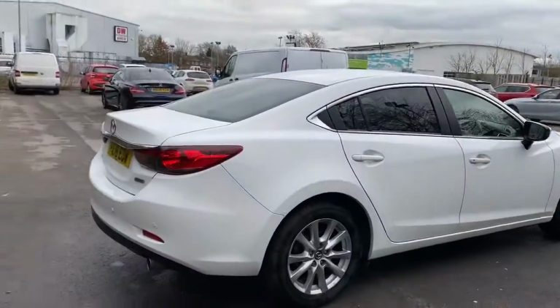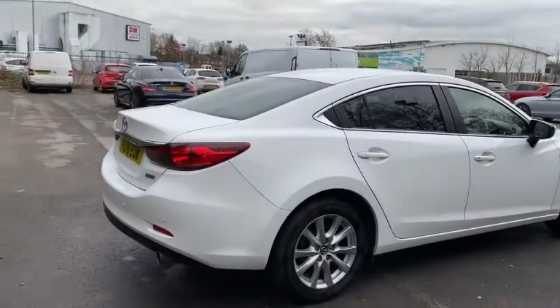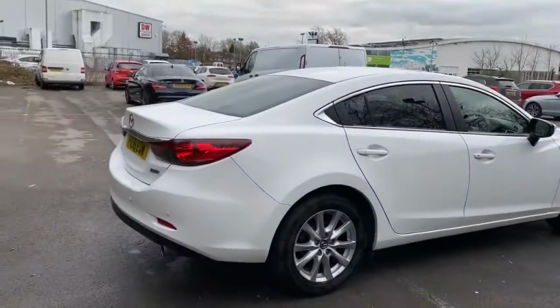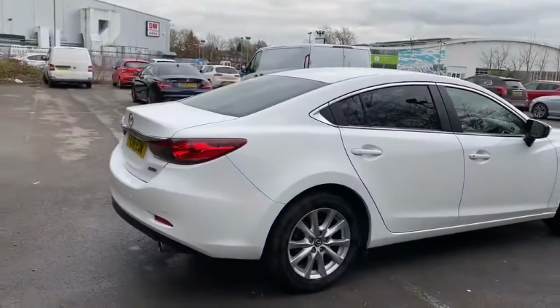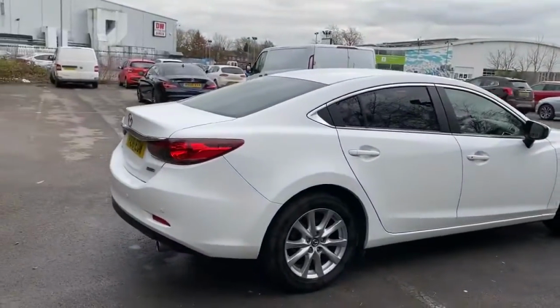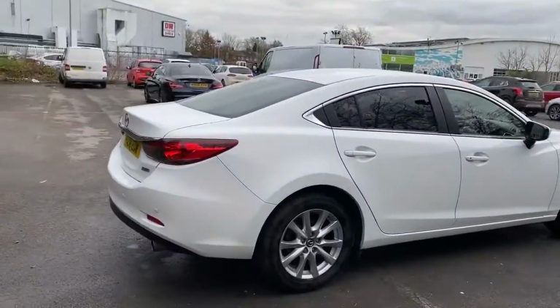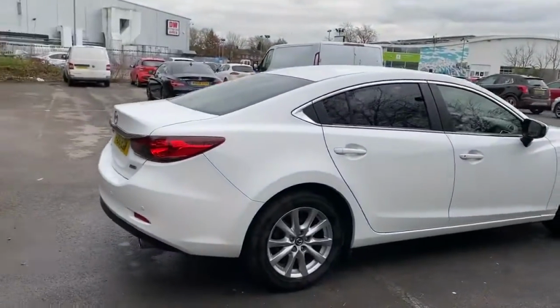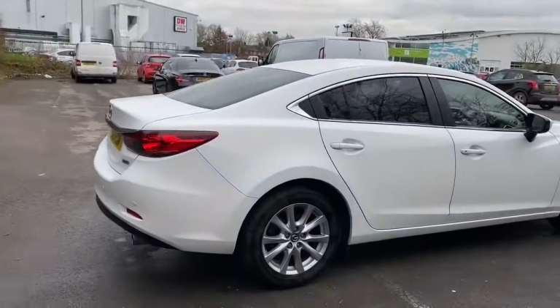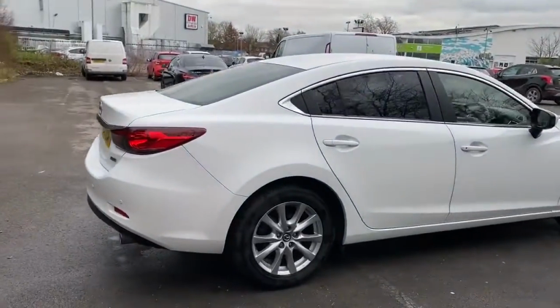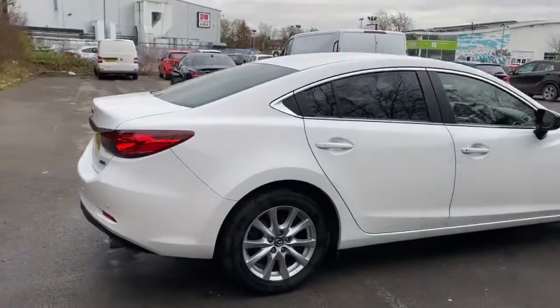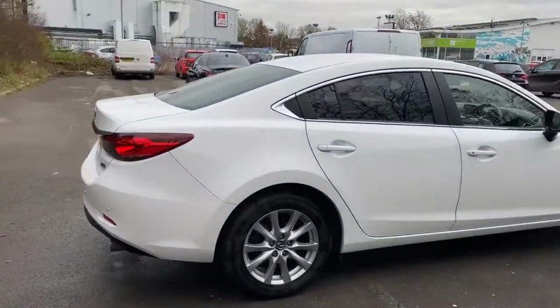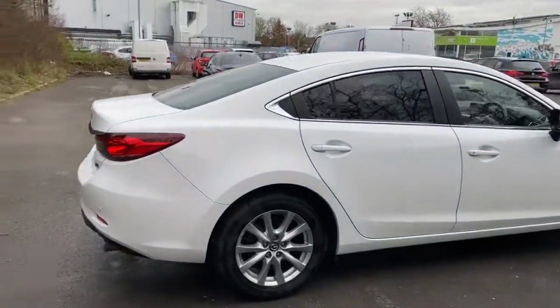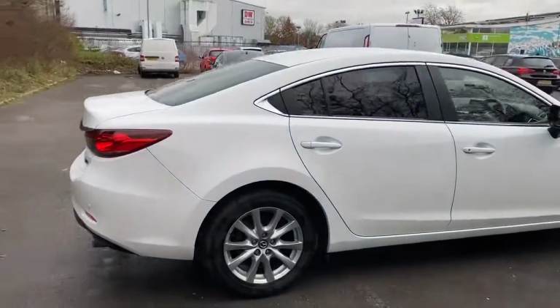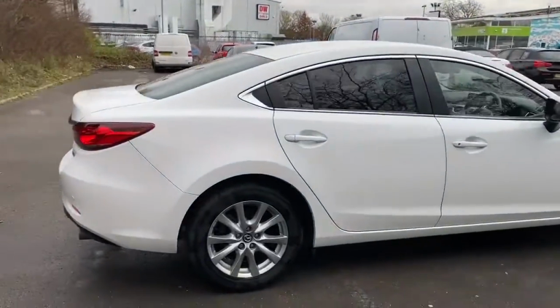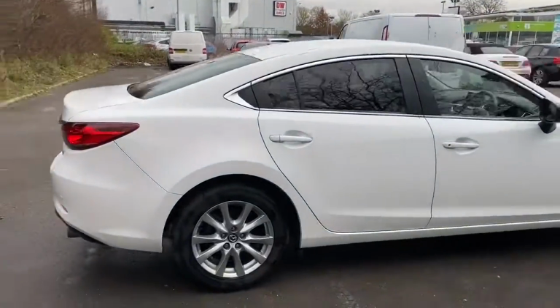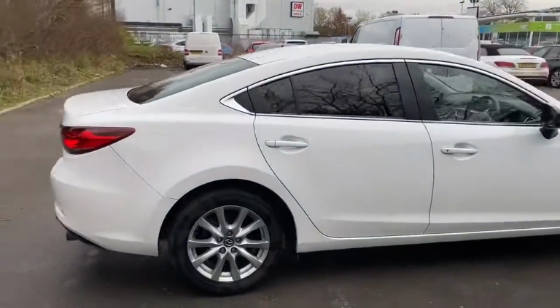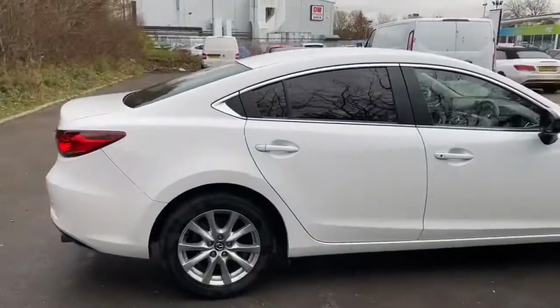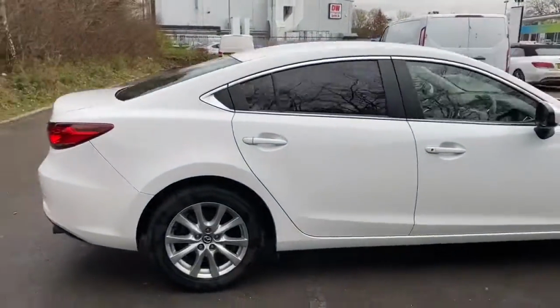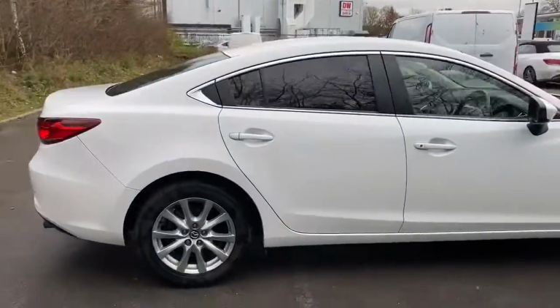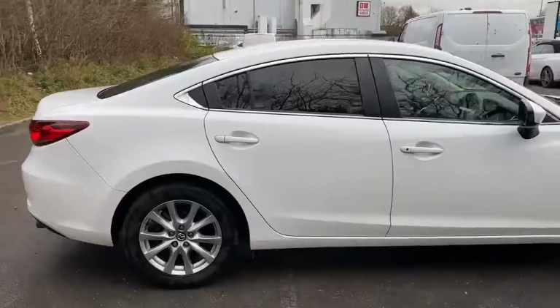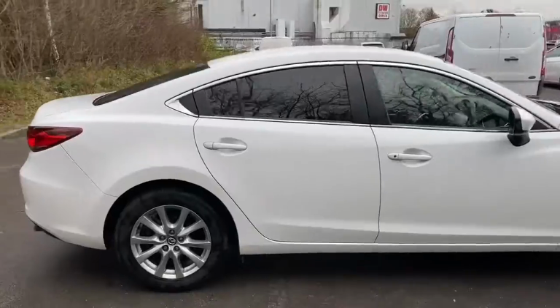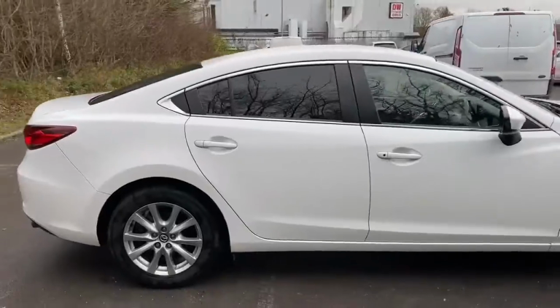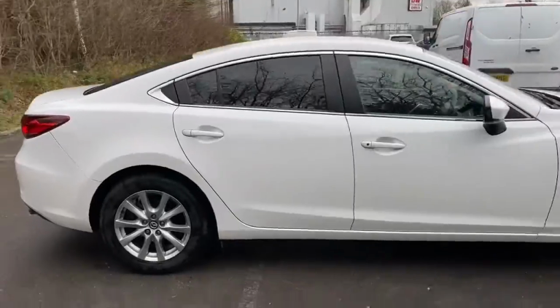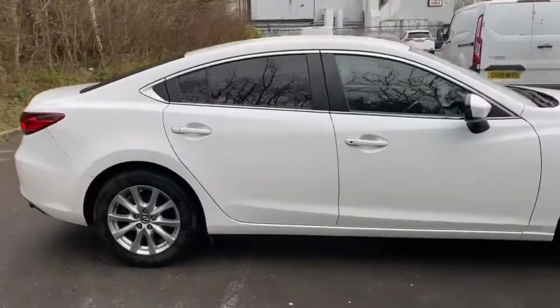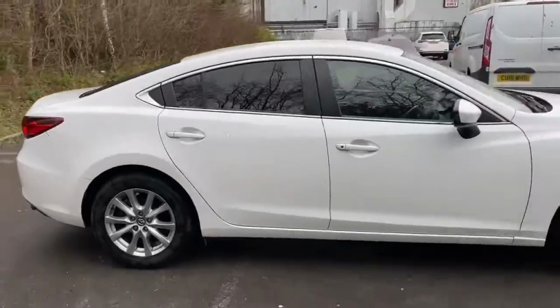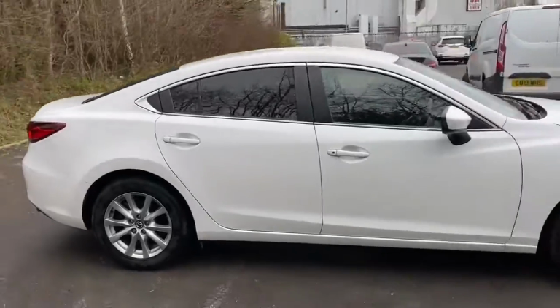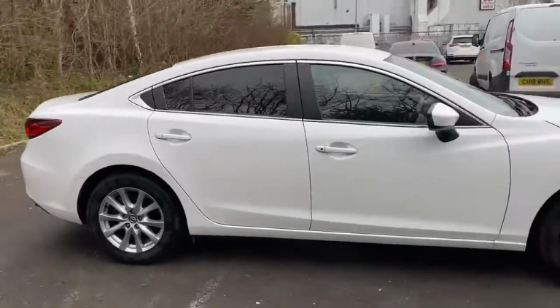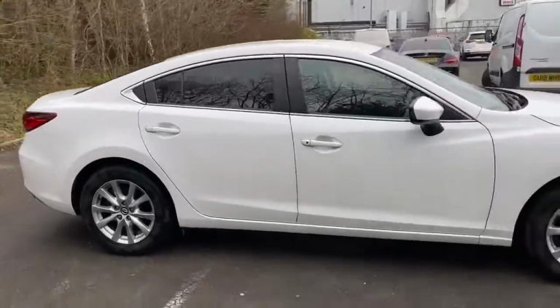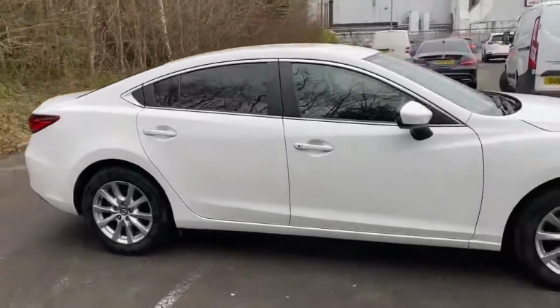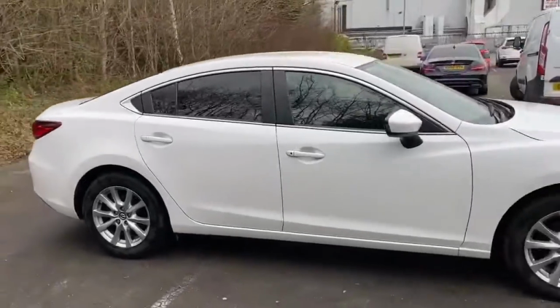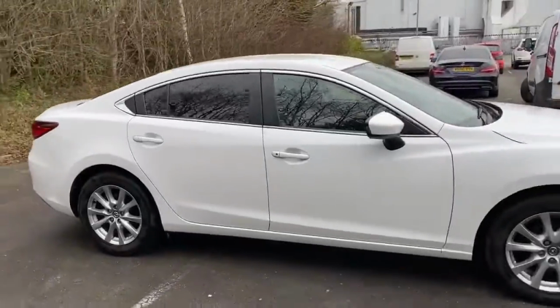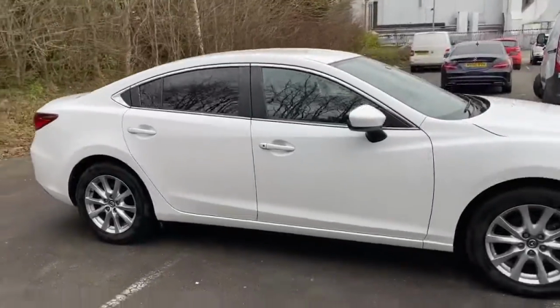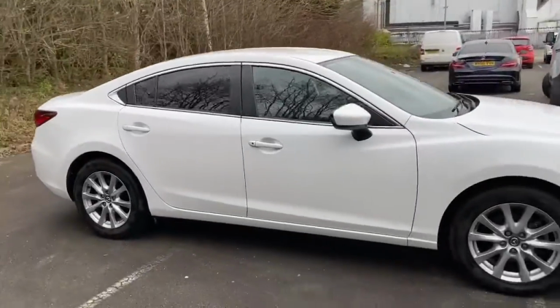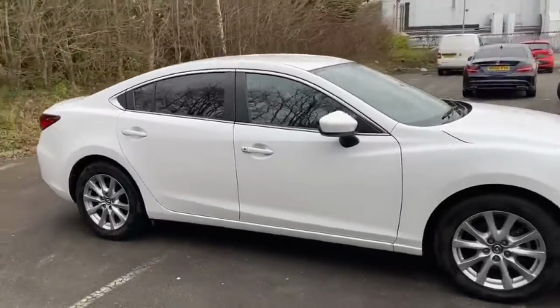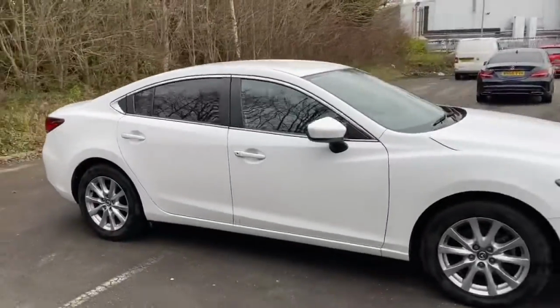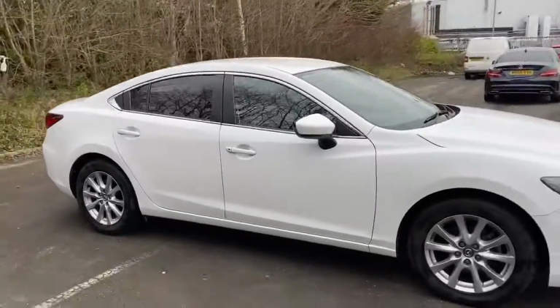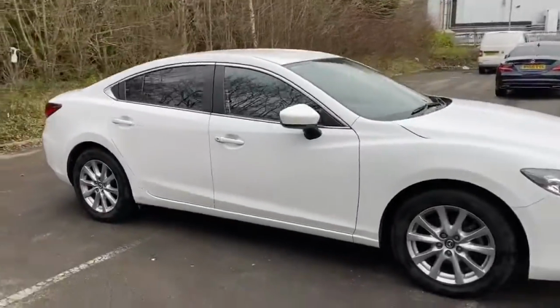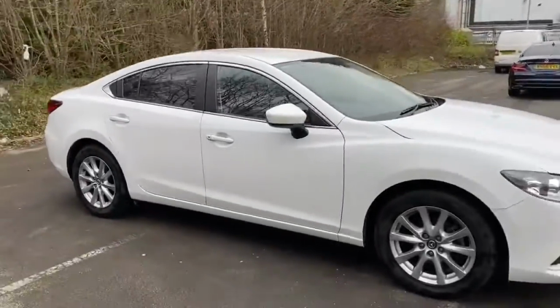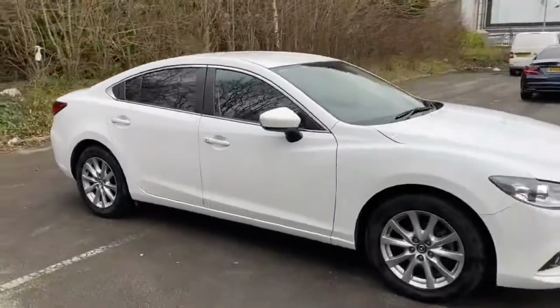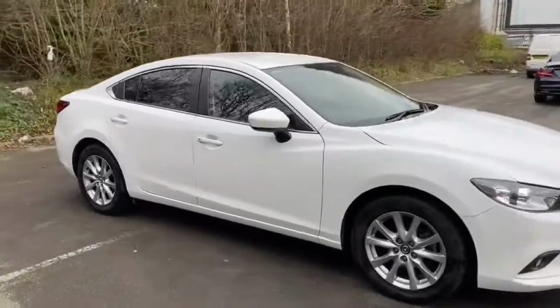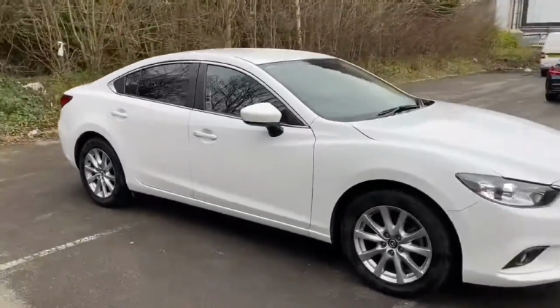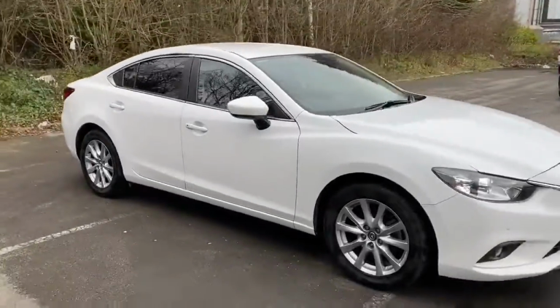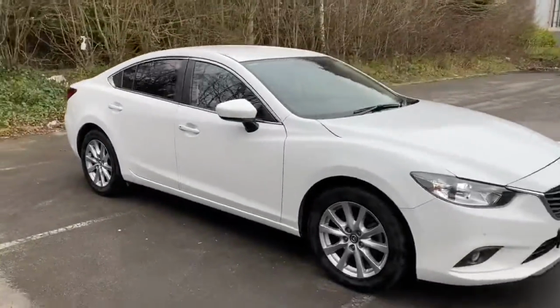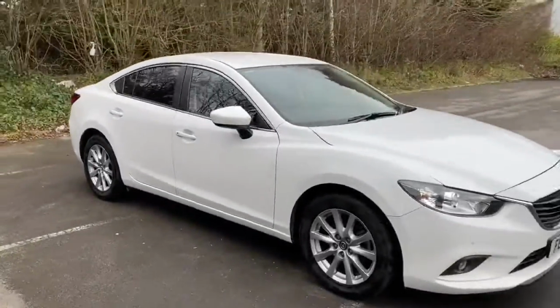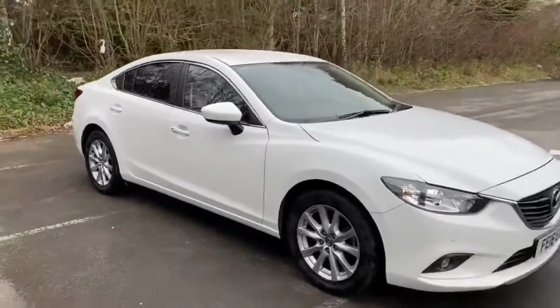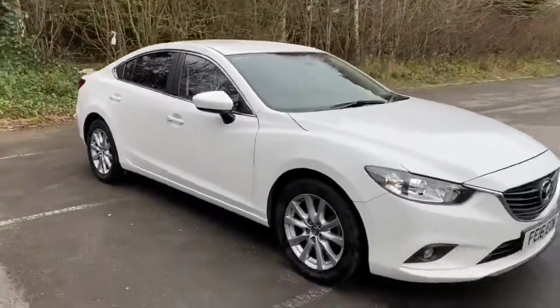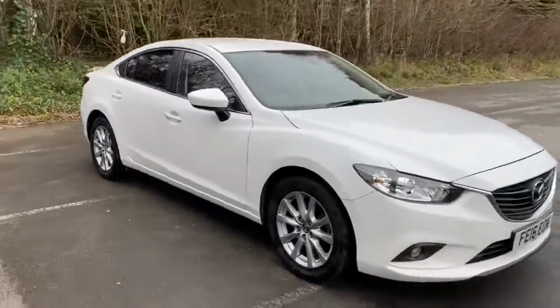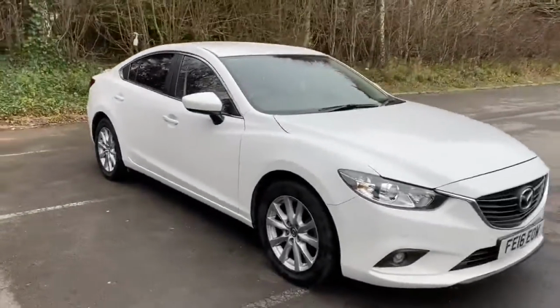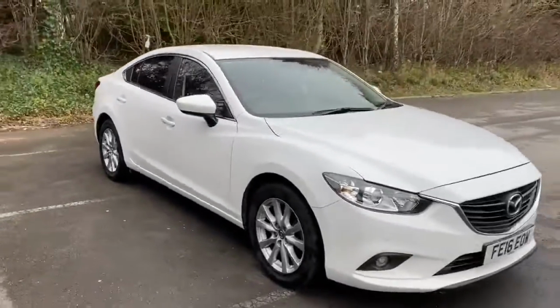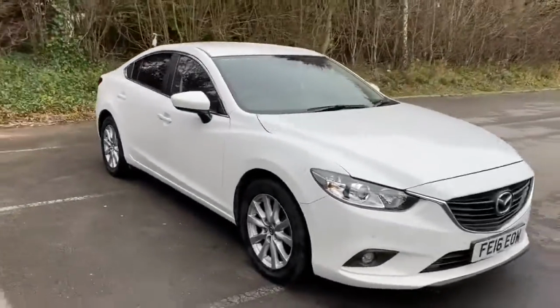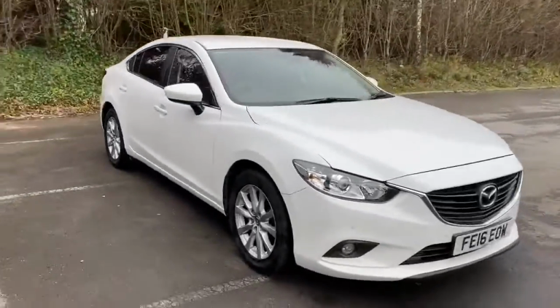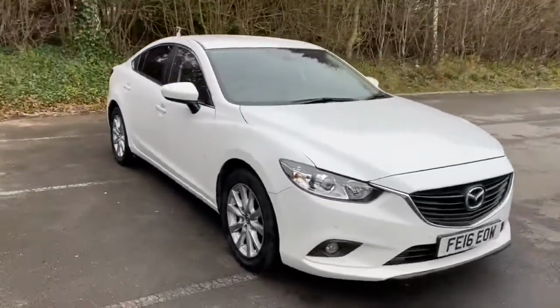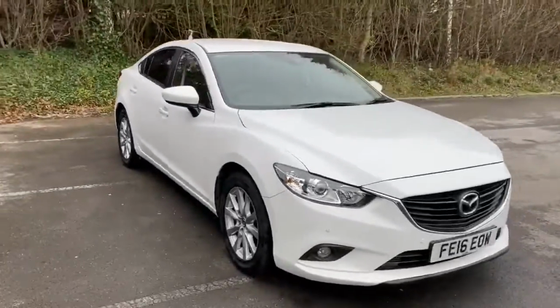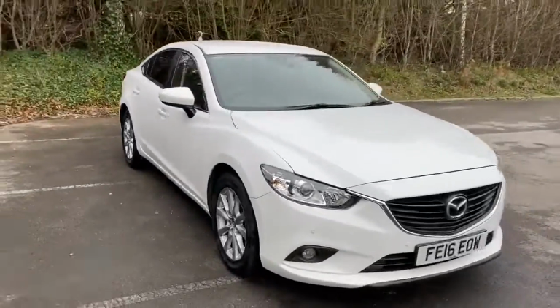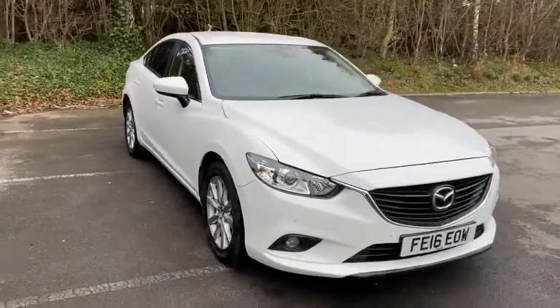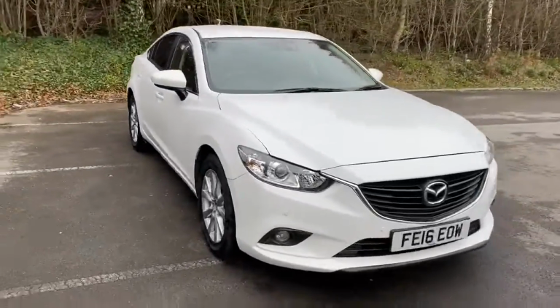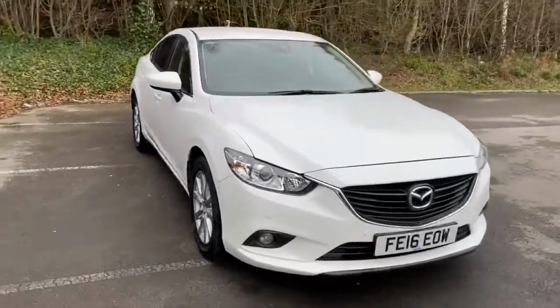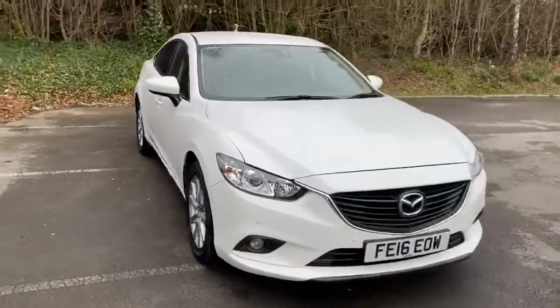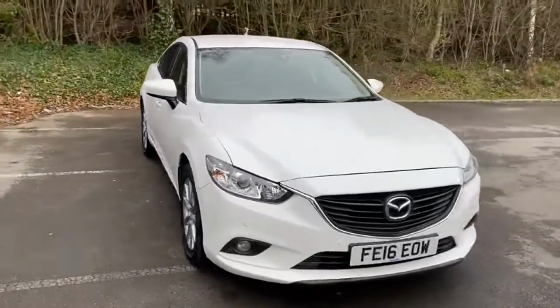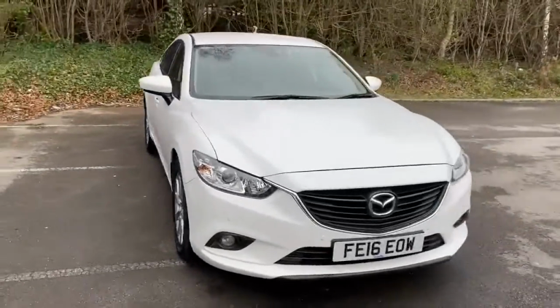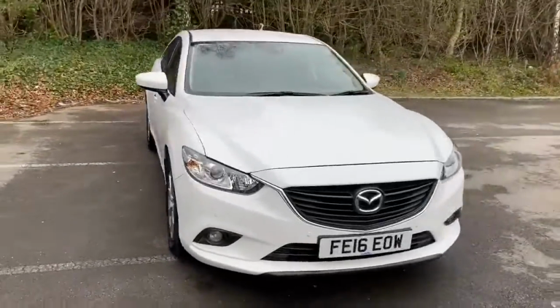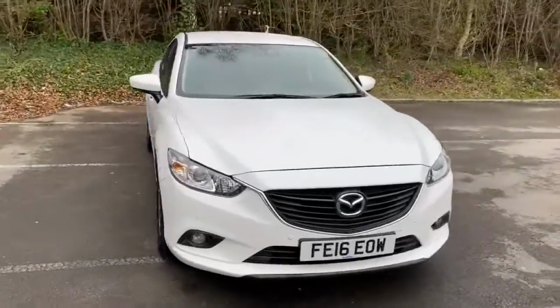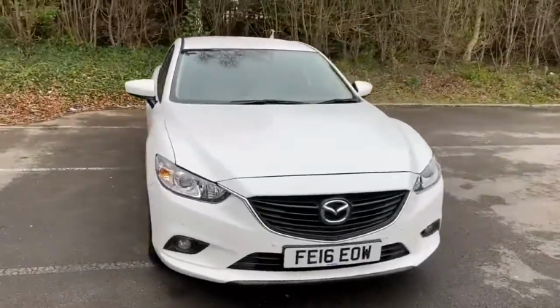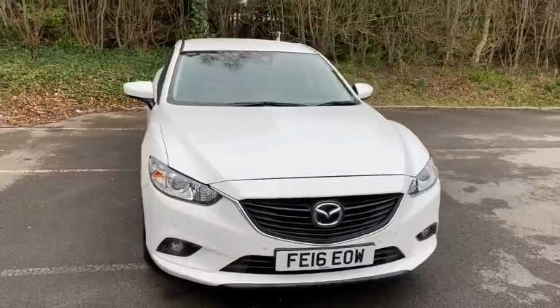And there we have the Mazda 6. To arrange a viewing or book a test drive, please contact Pentagon Mazda at Lincoln-Triton Road.